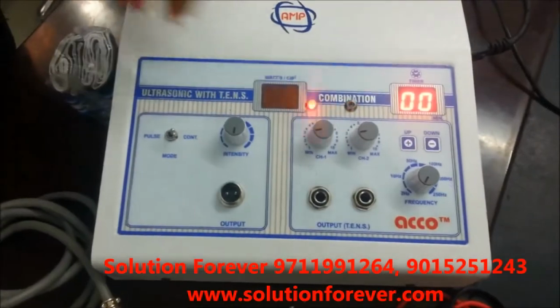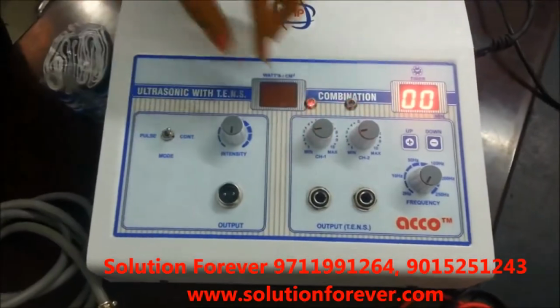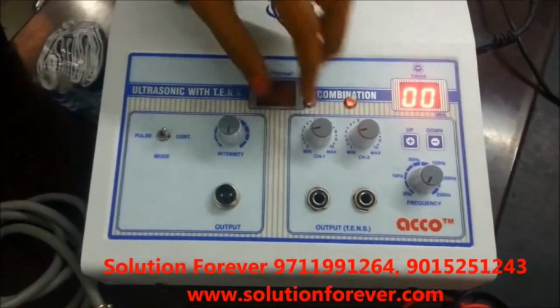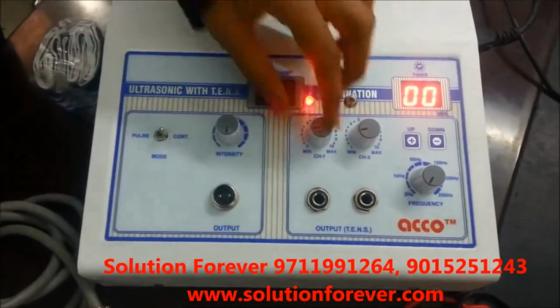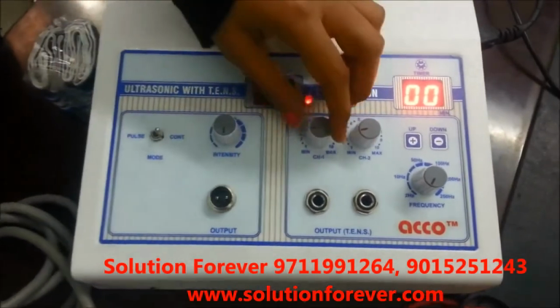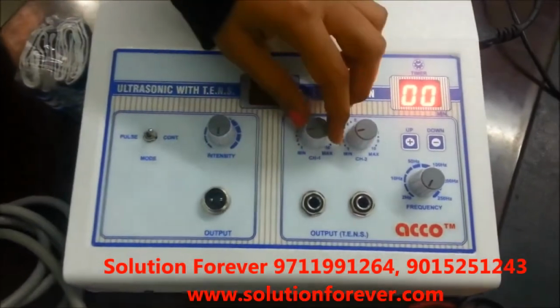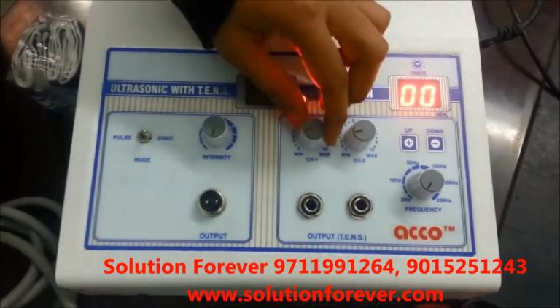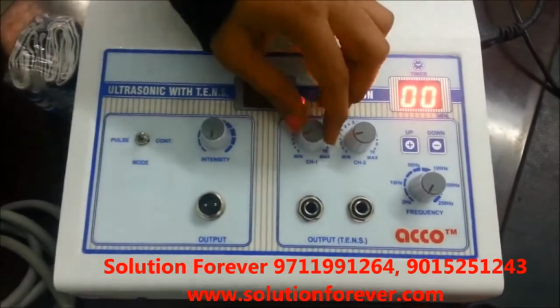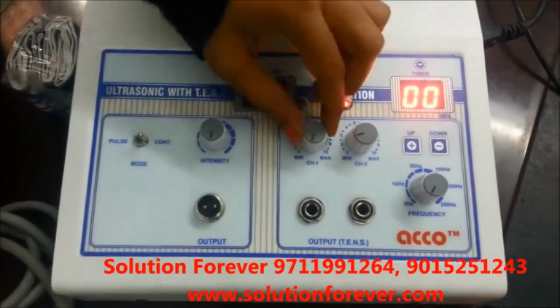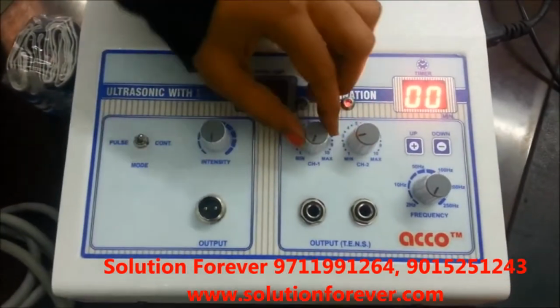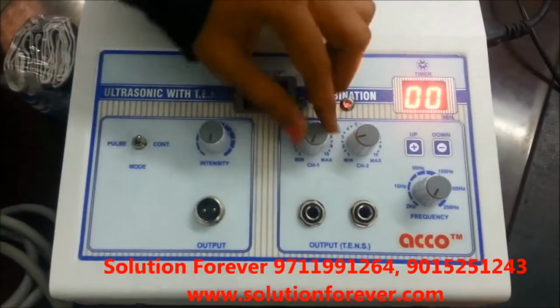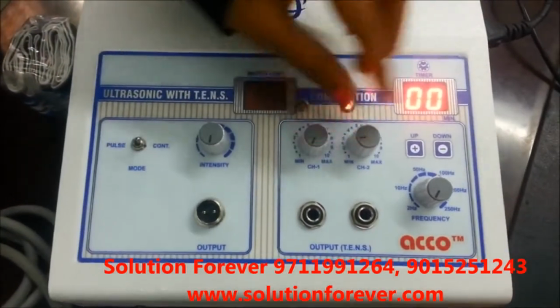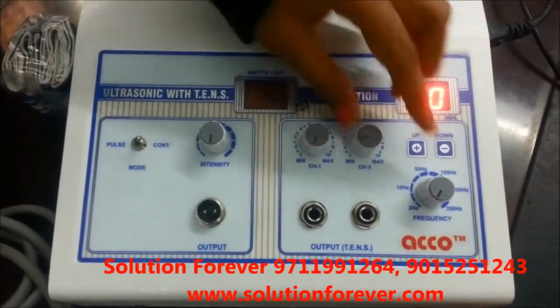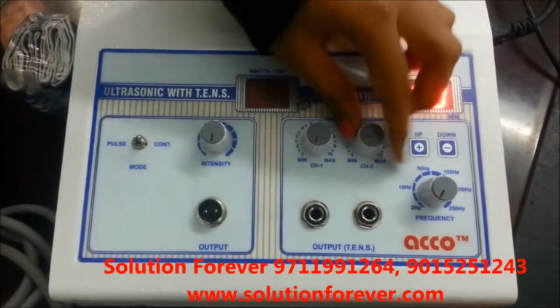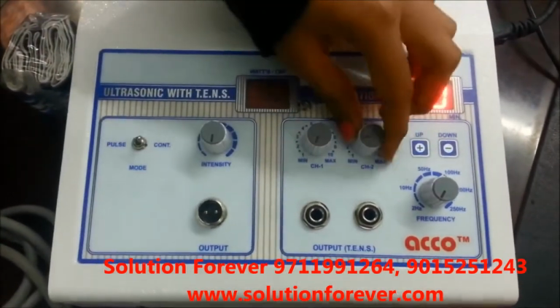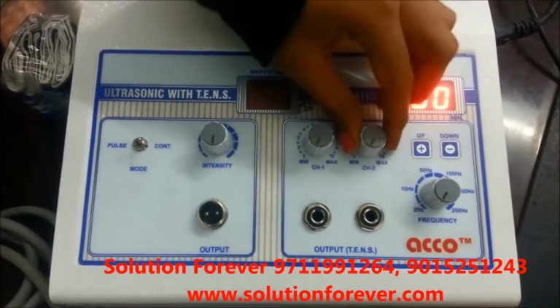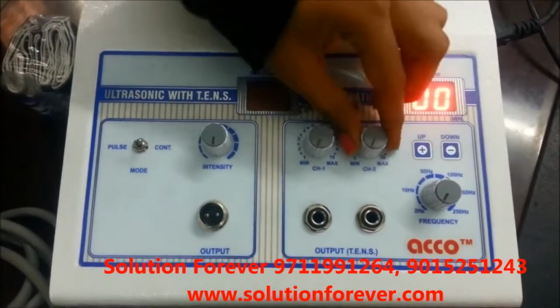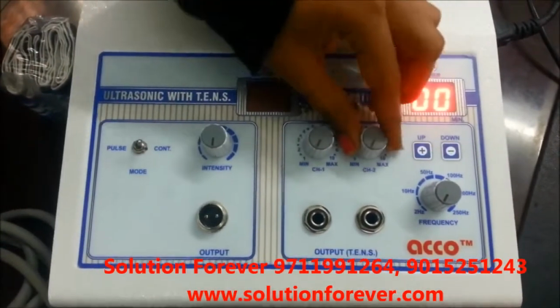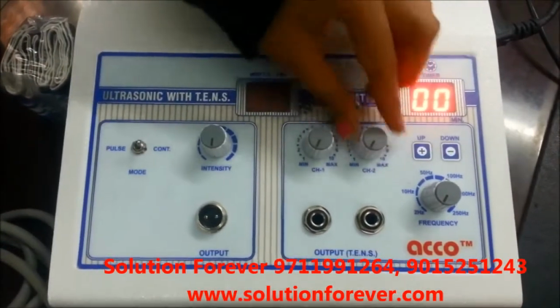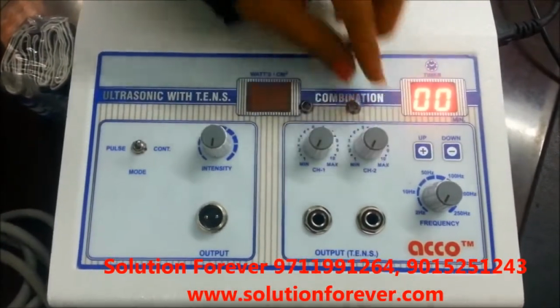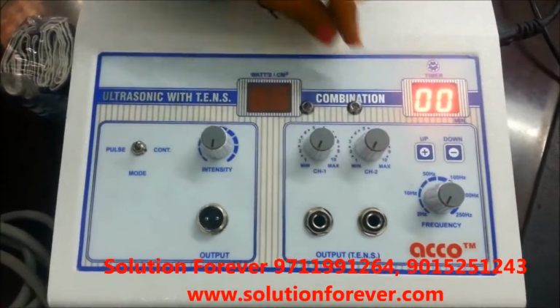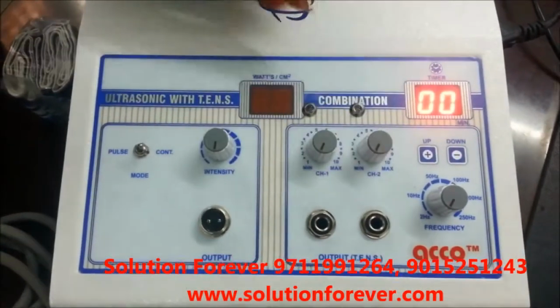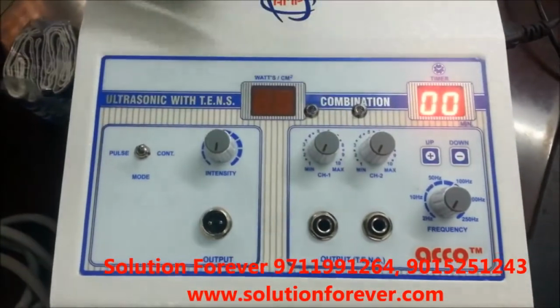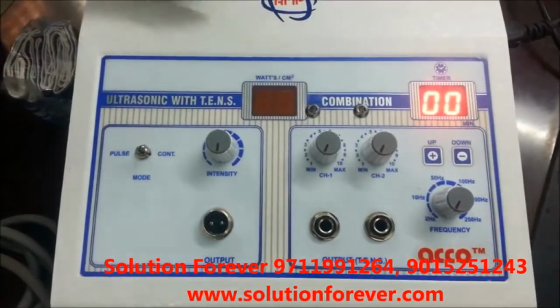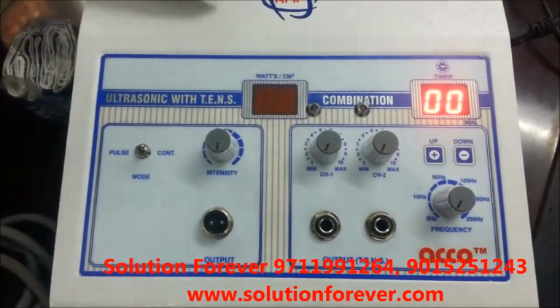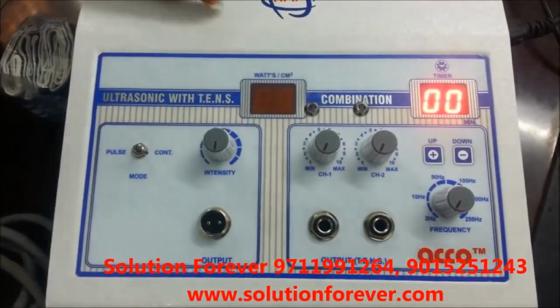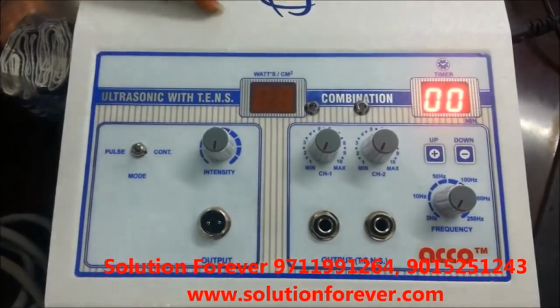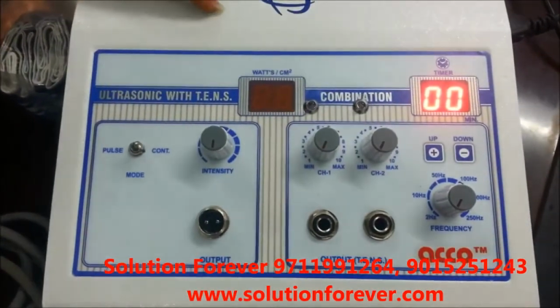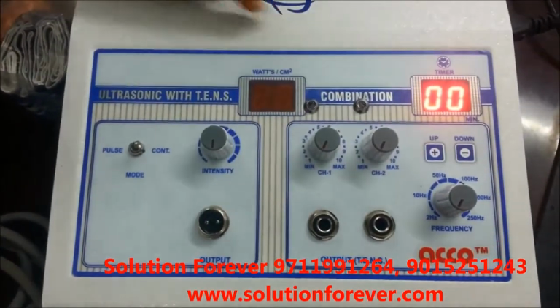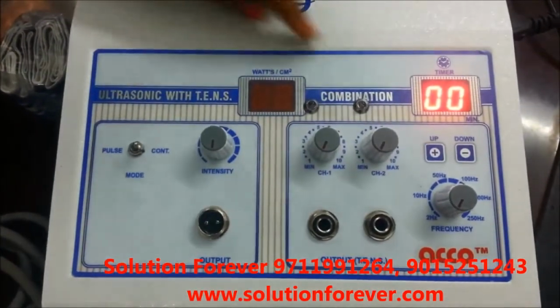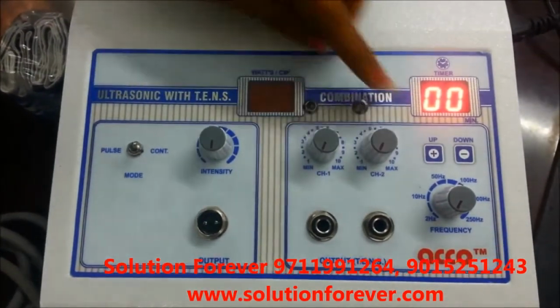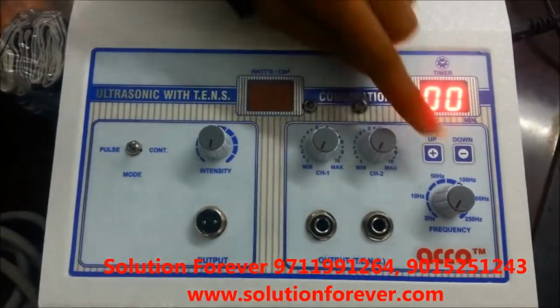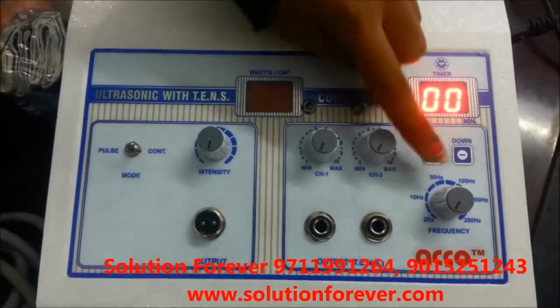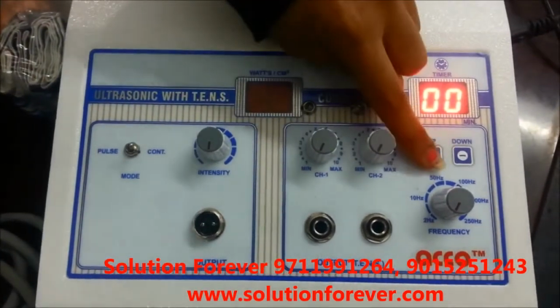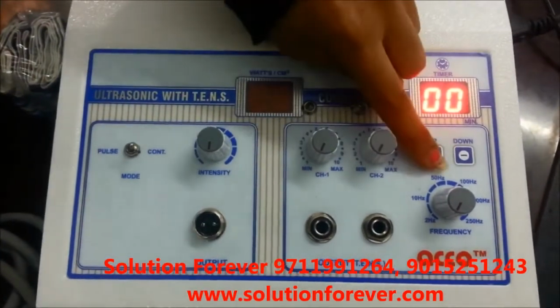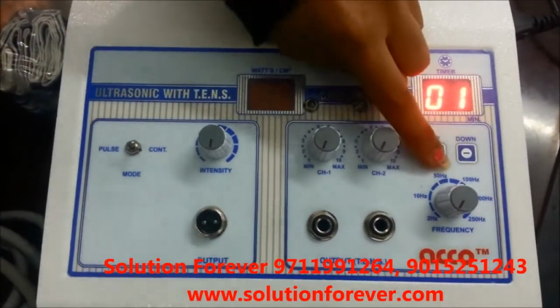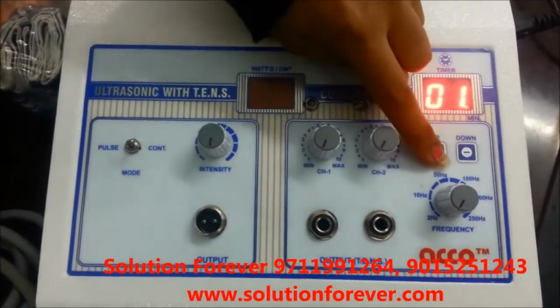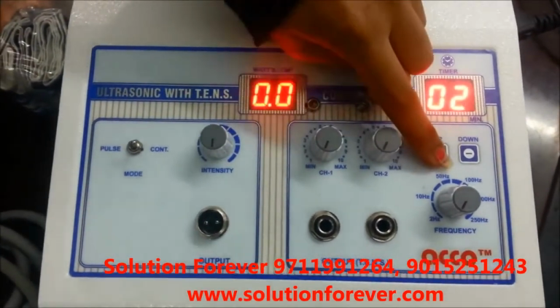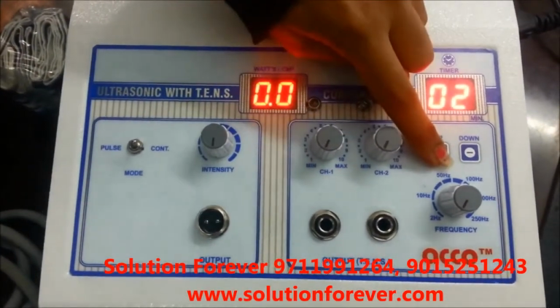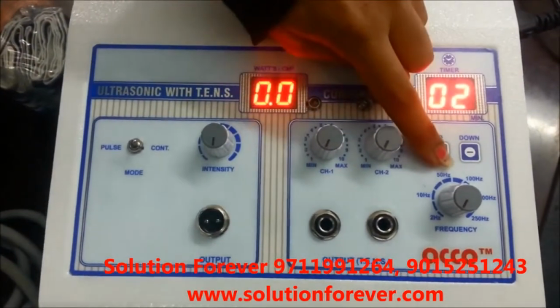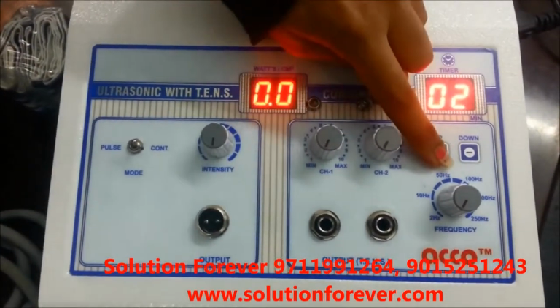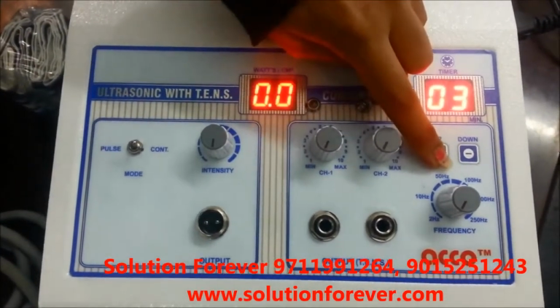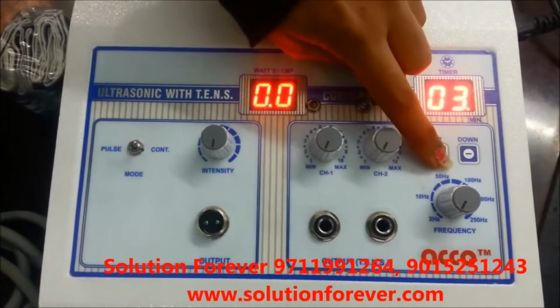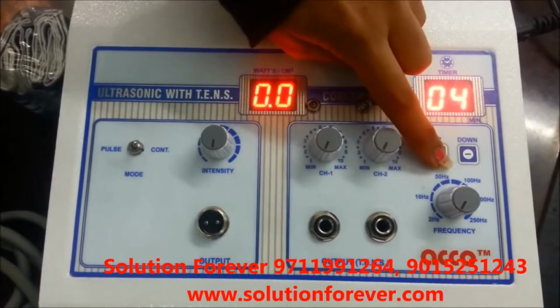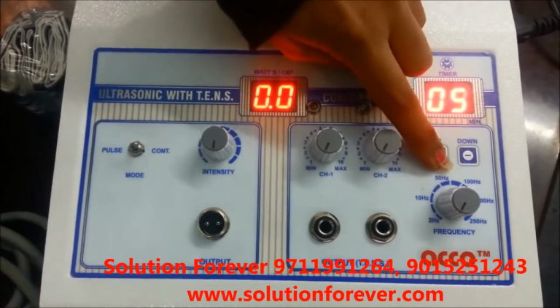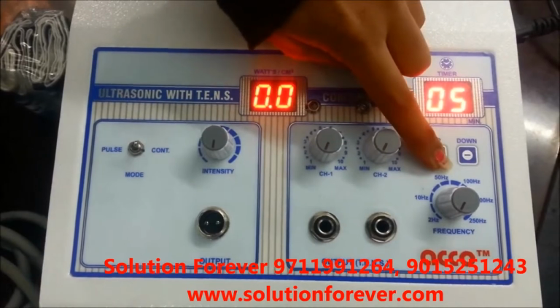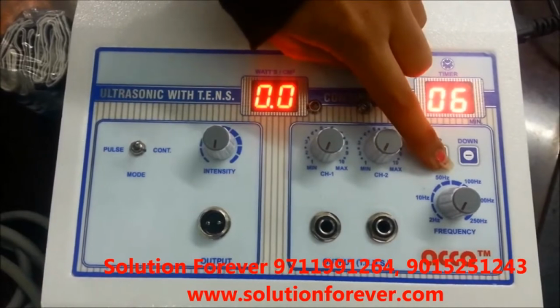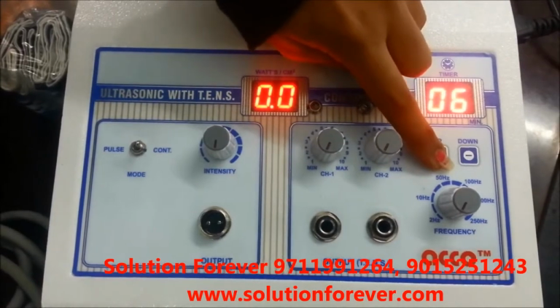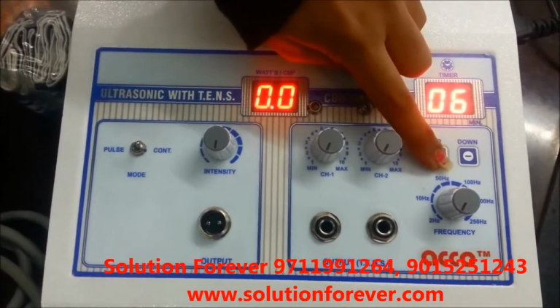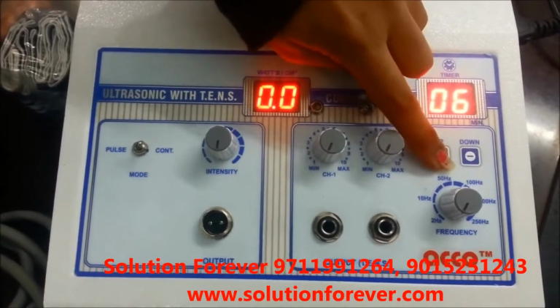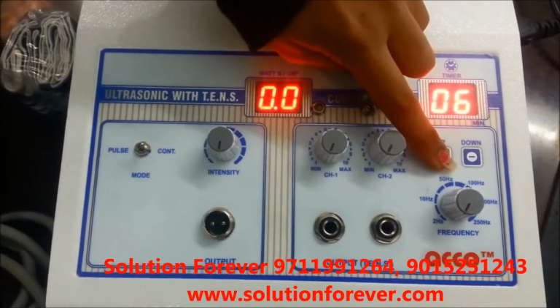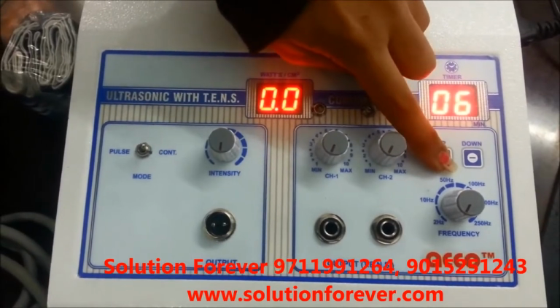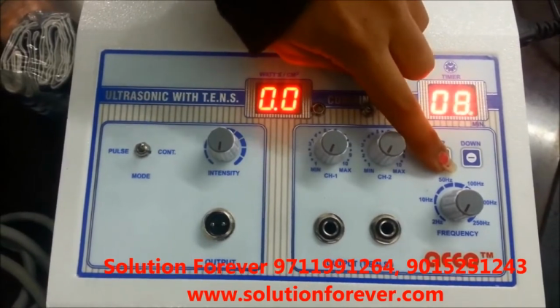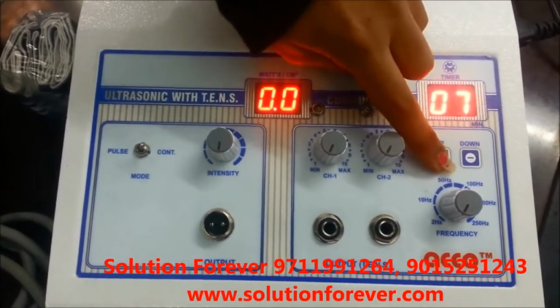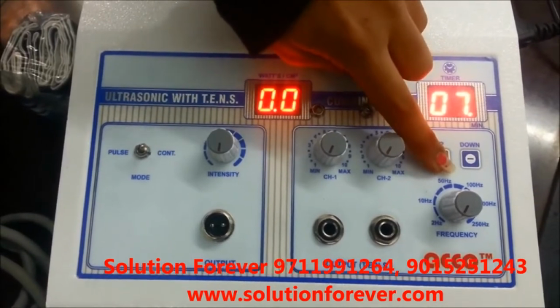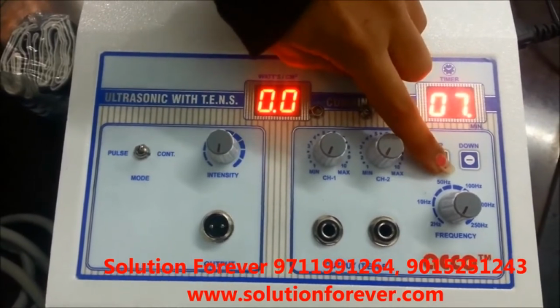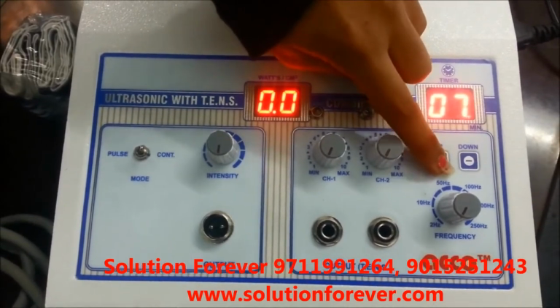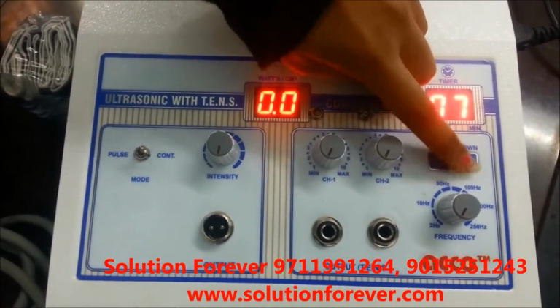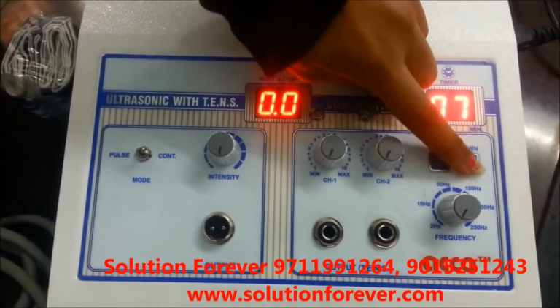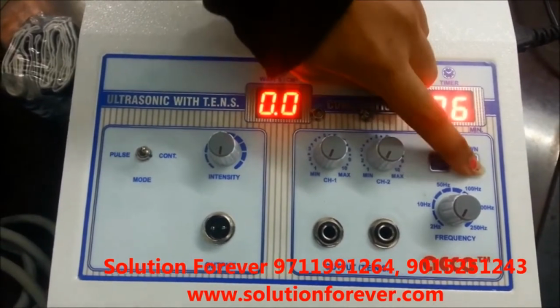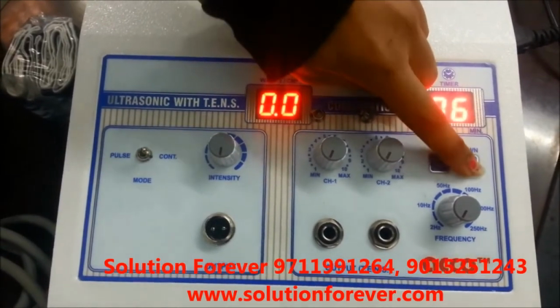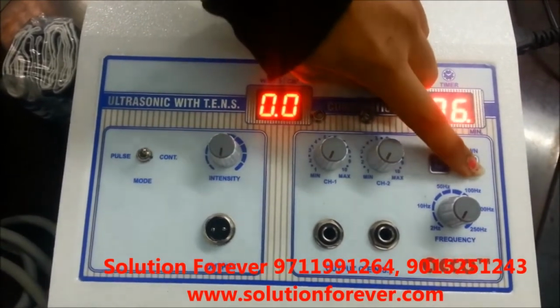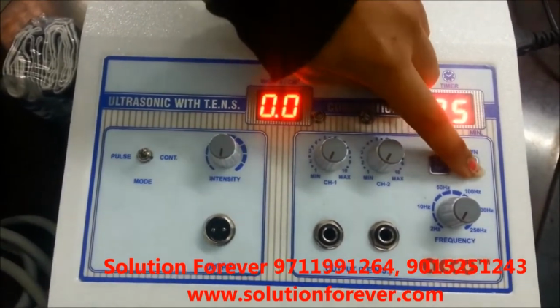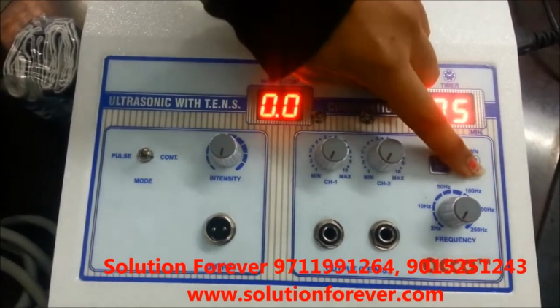Make all the intensity knob at zero. Set the timer as per you need. Timer up. Timer down.